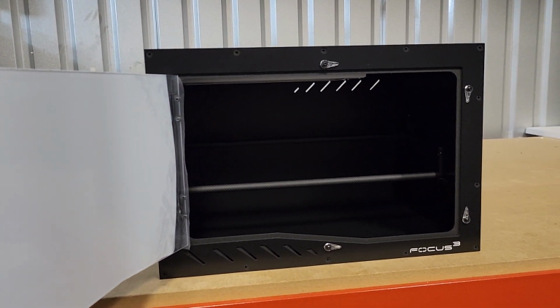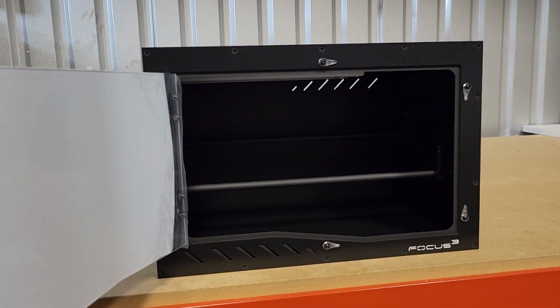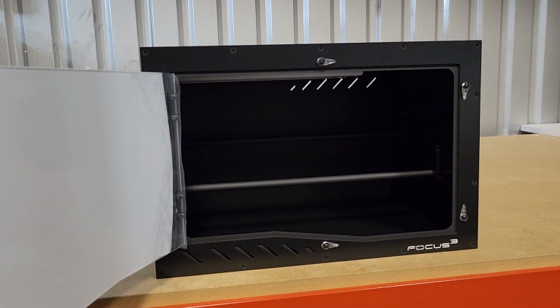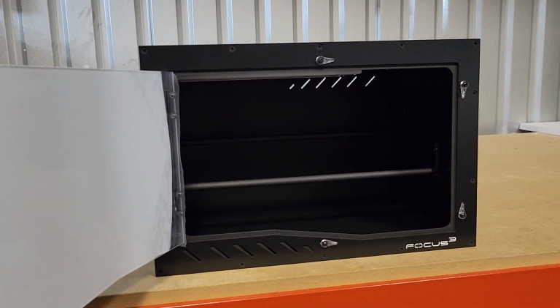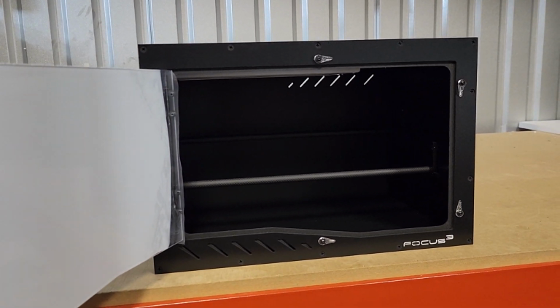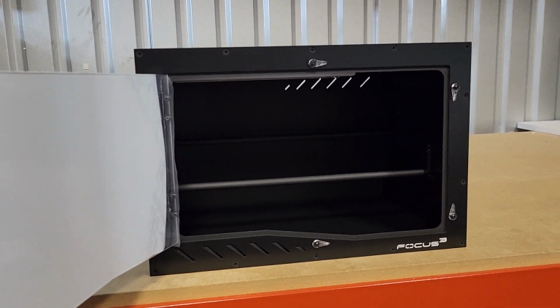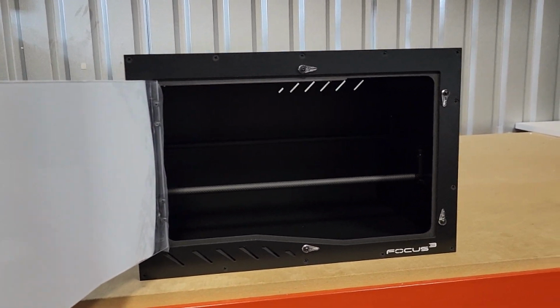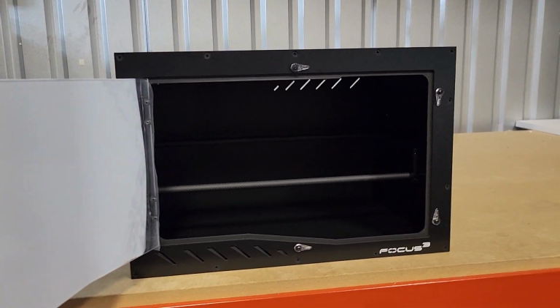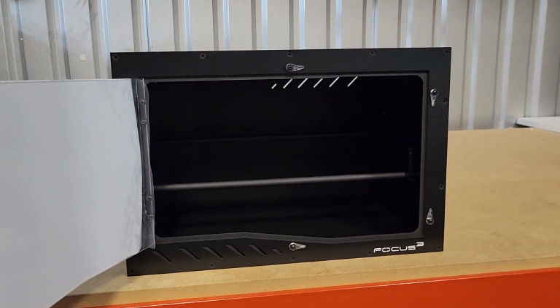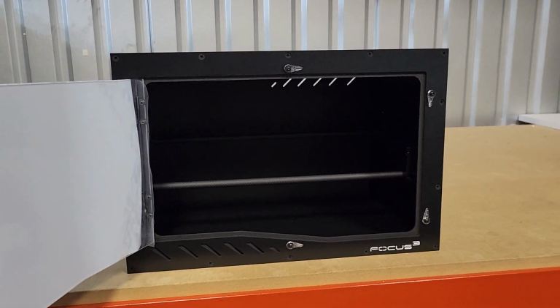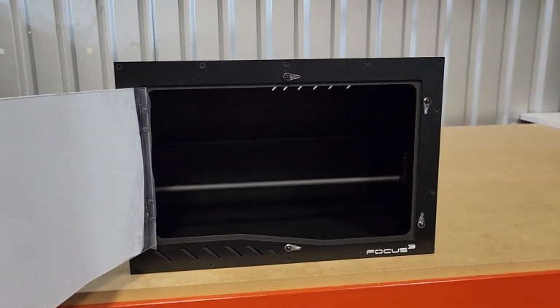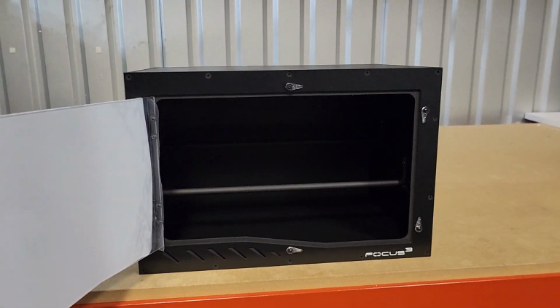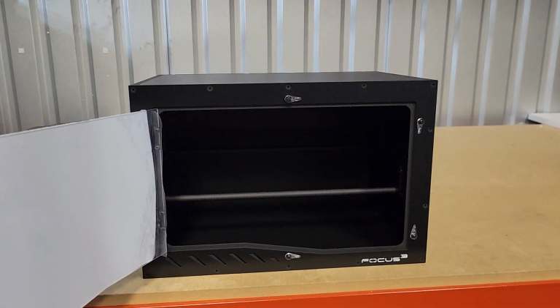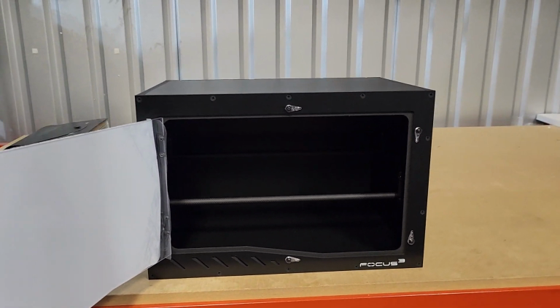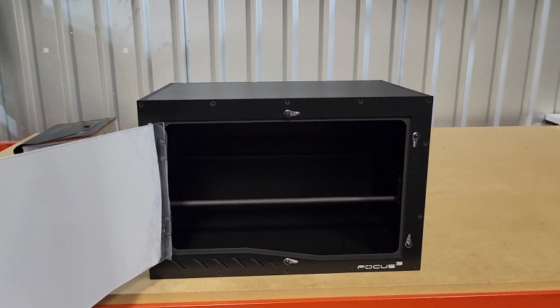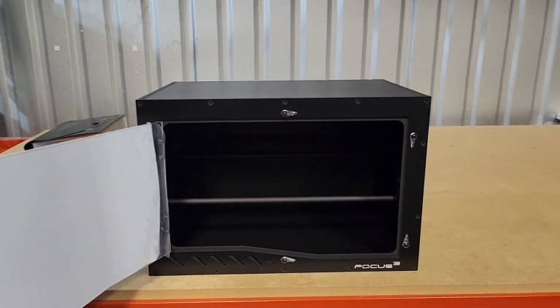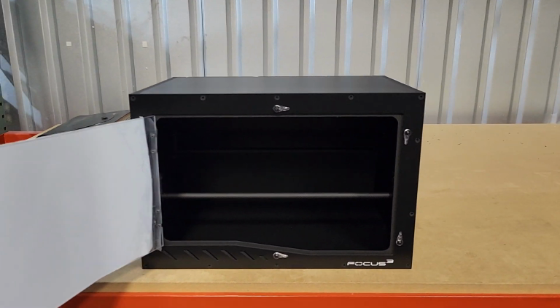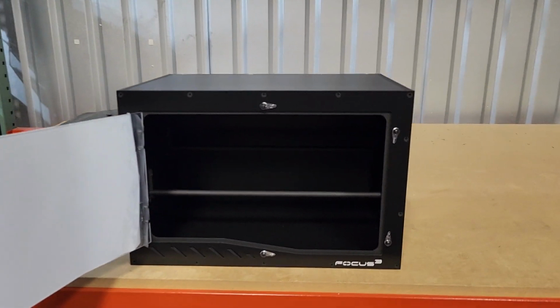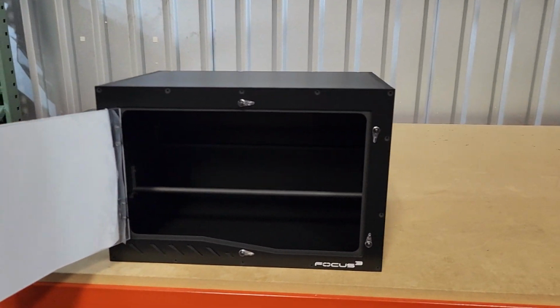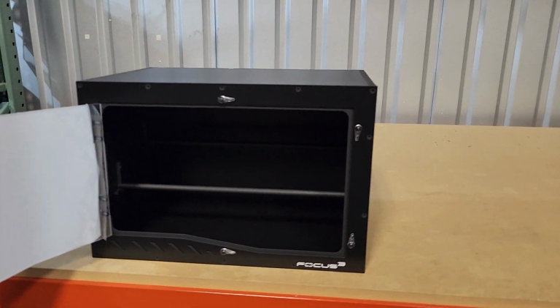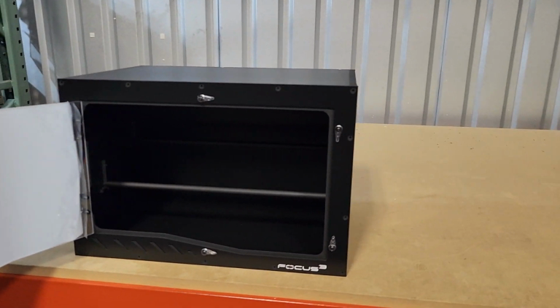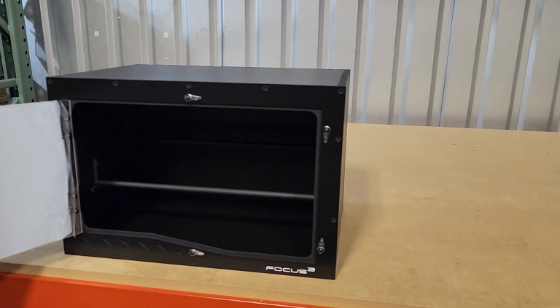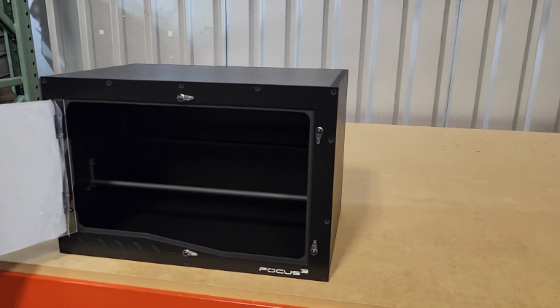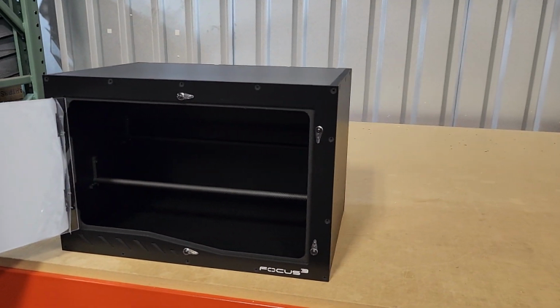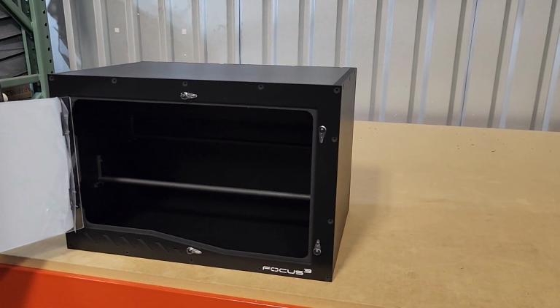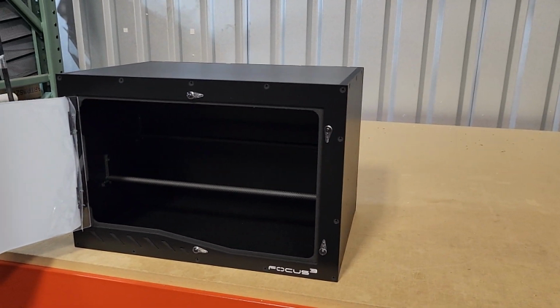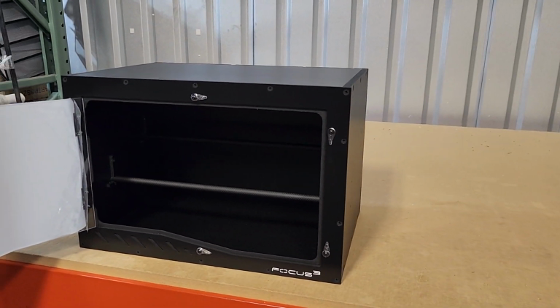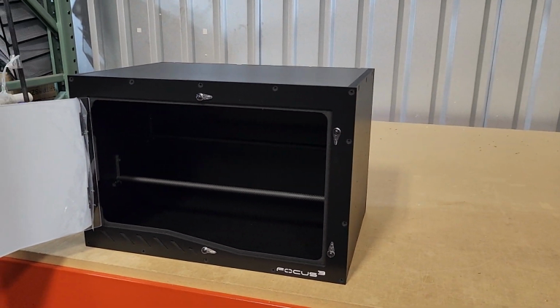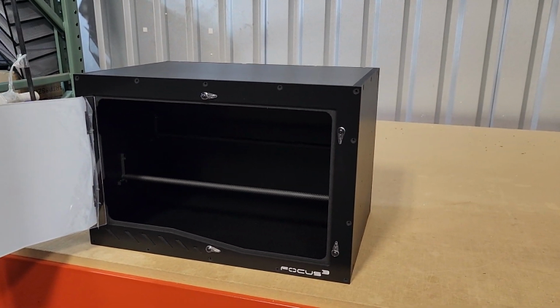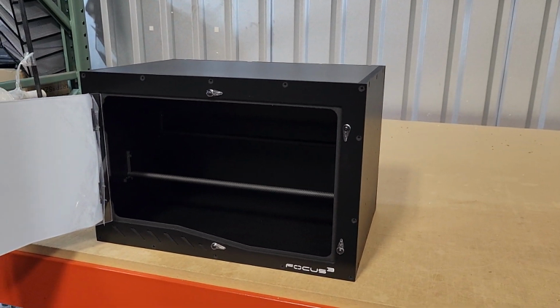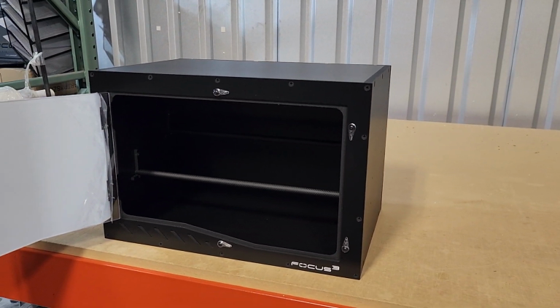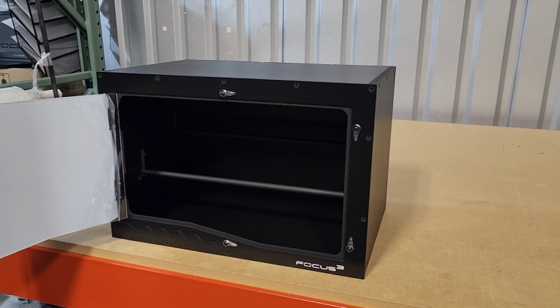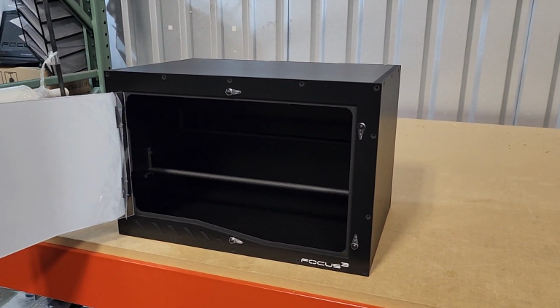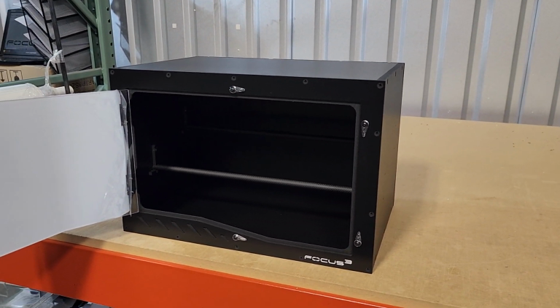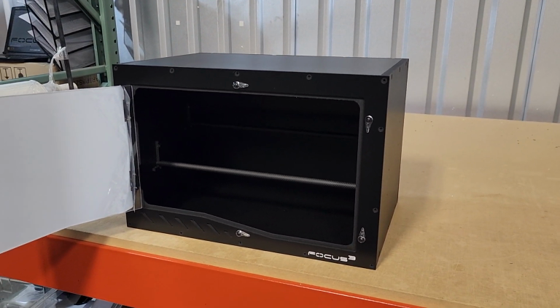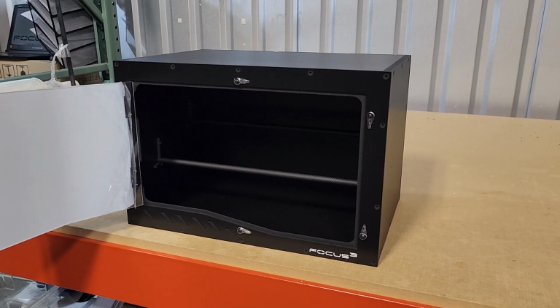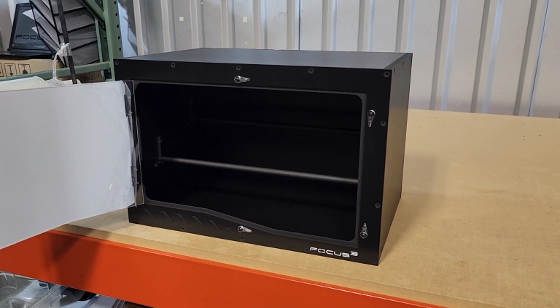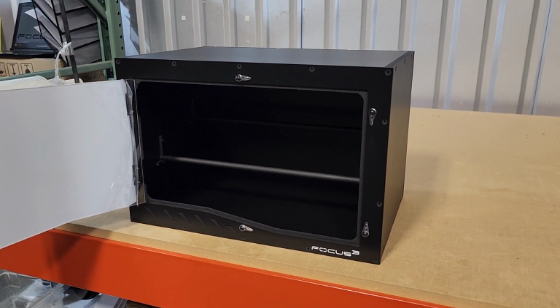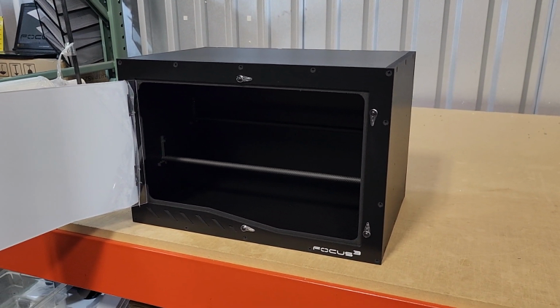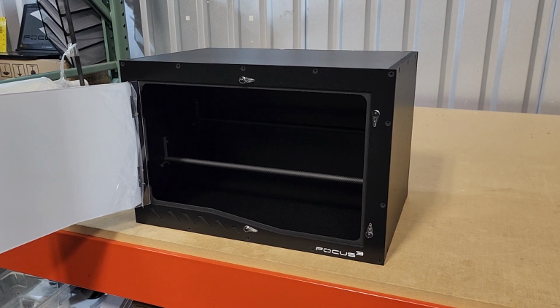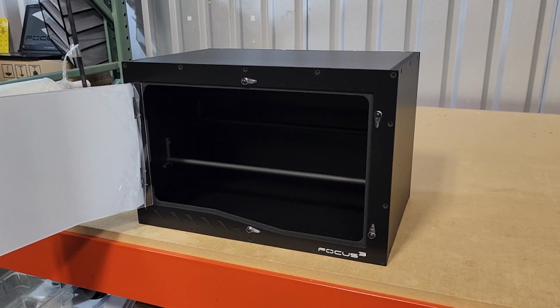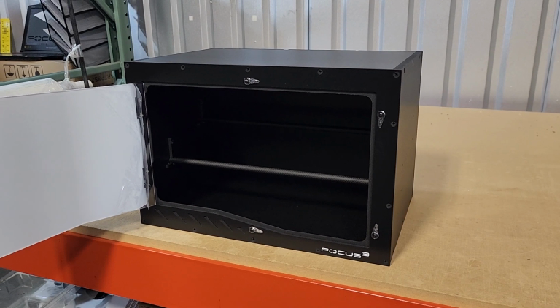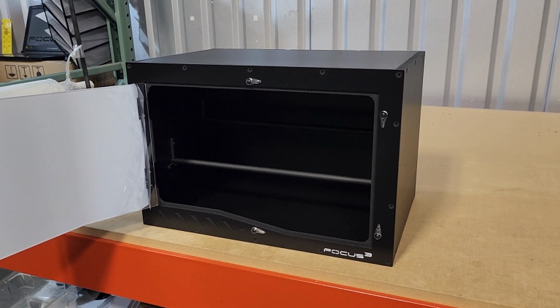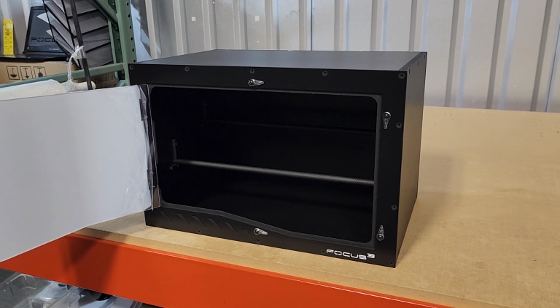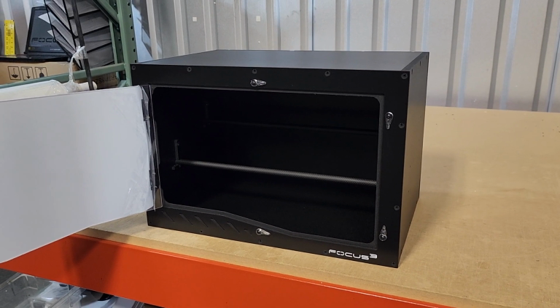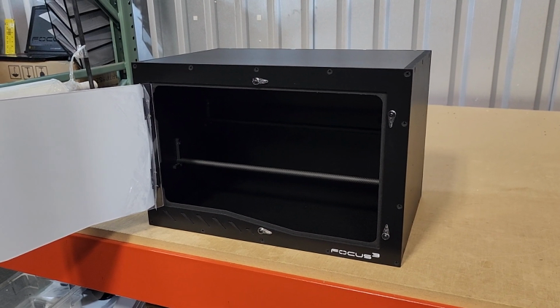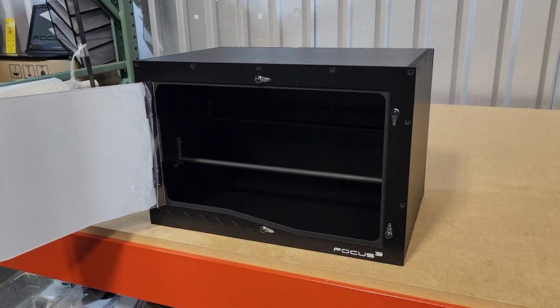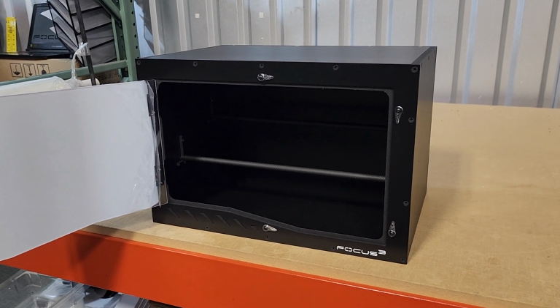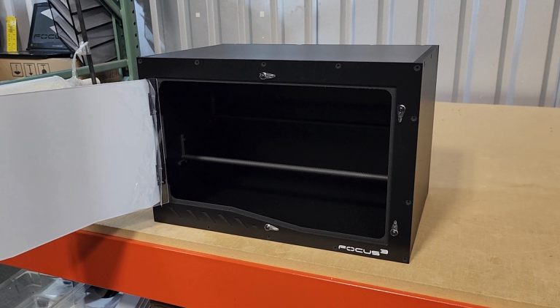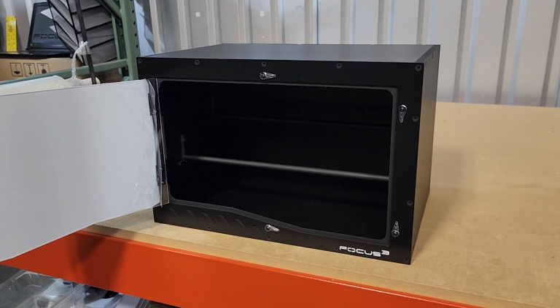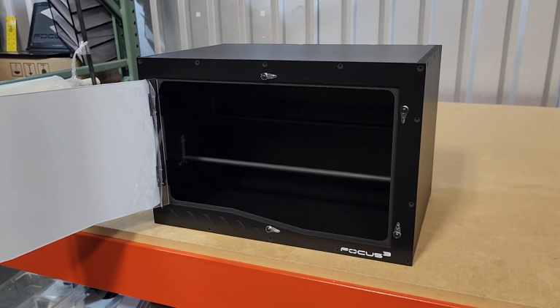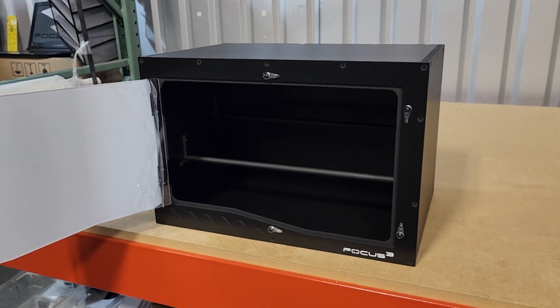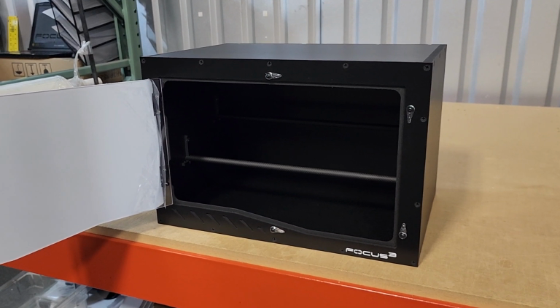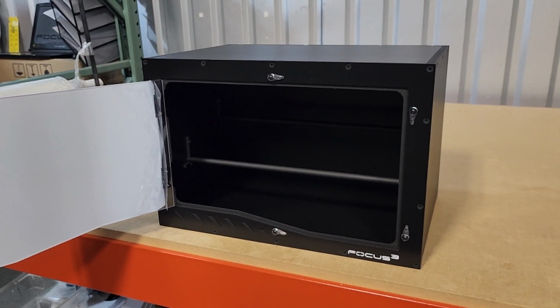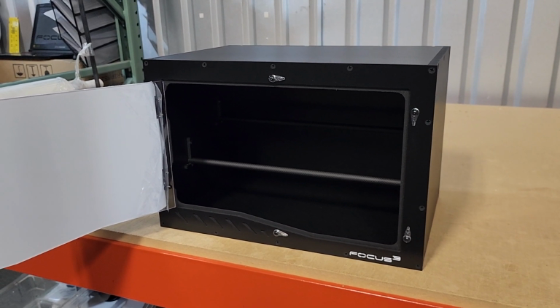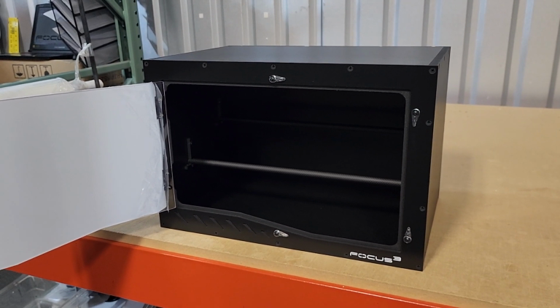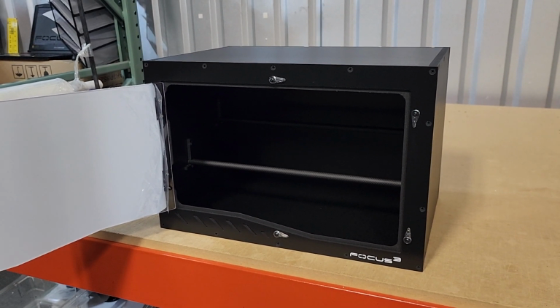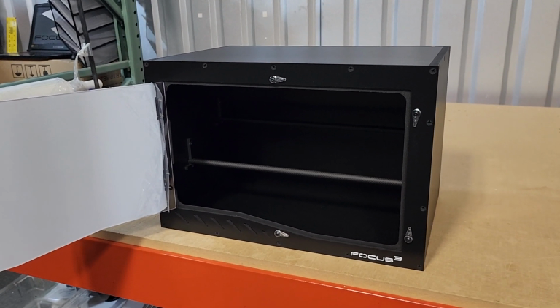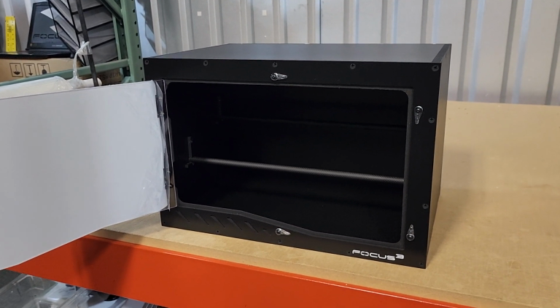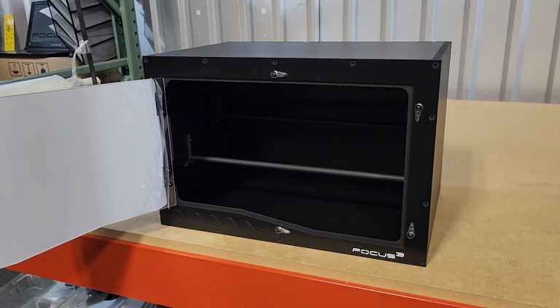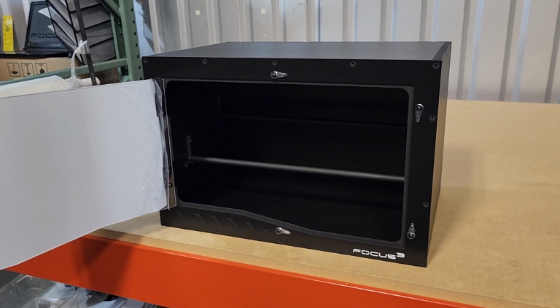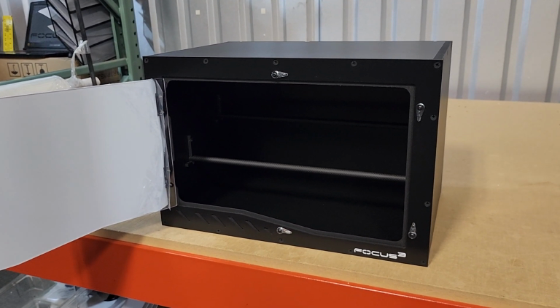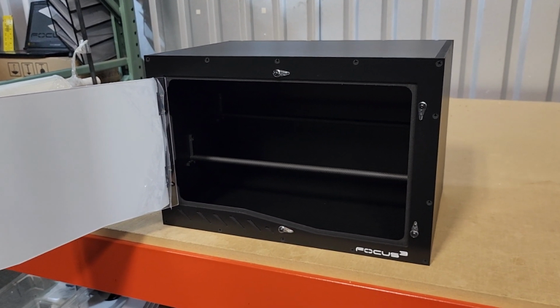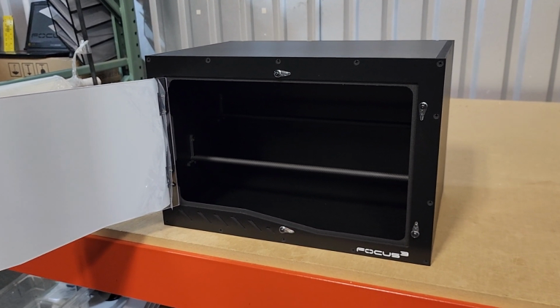Similar size — same size enclosures — just a little bit different function. This is the Alpha 18x12x12.